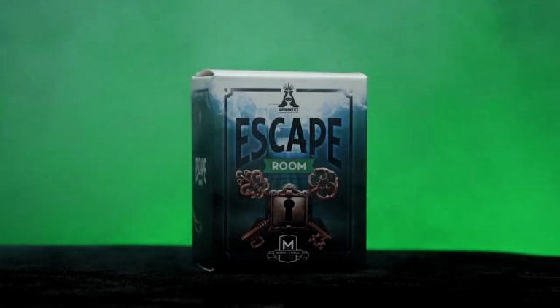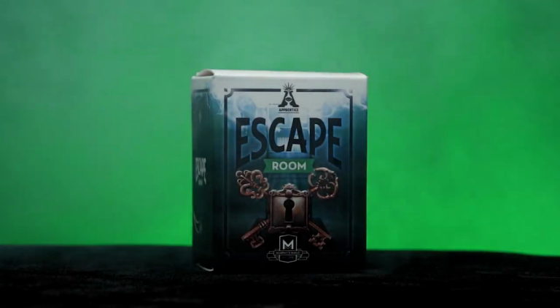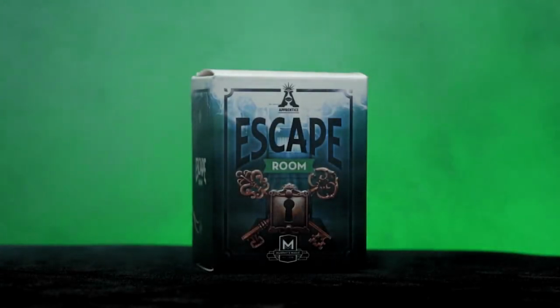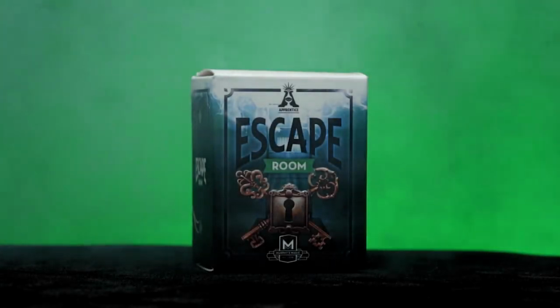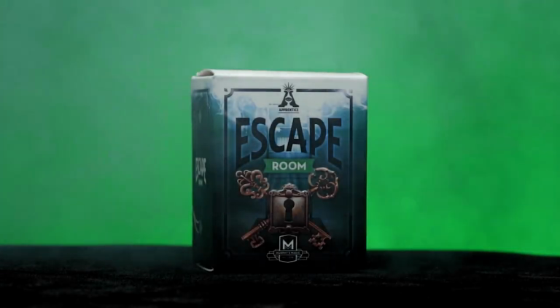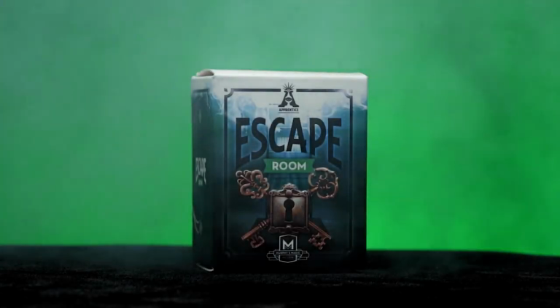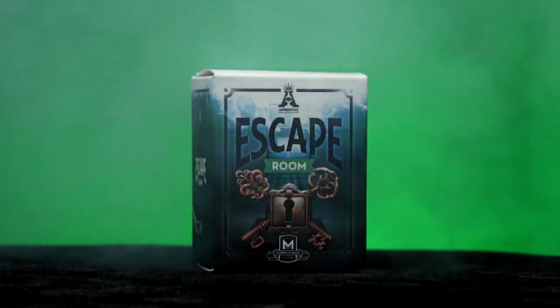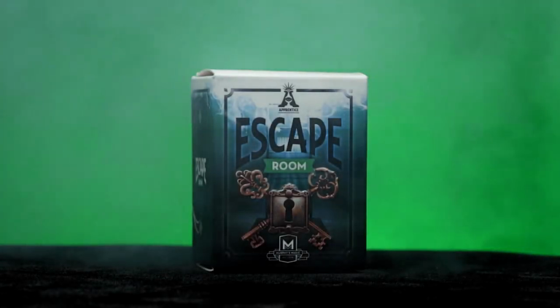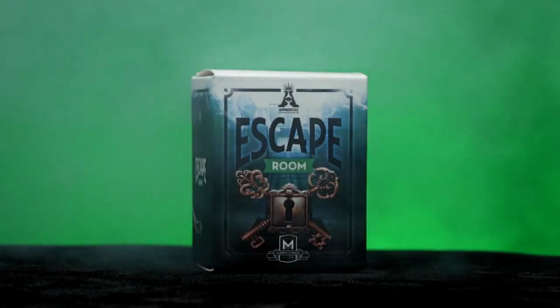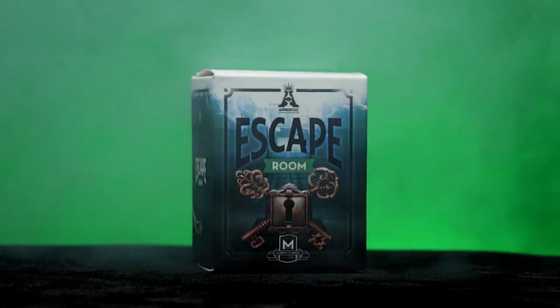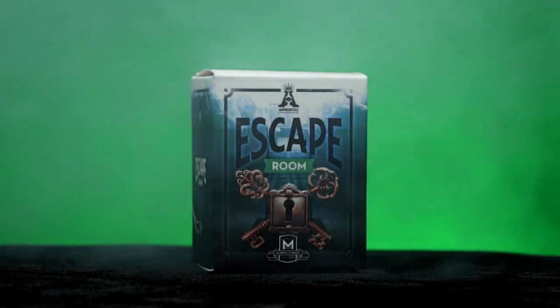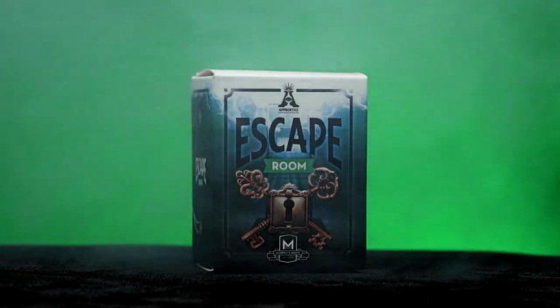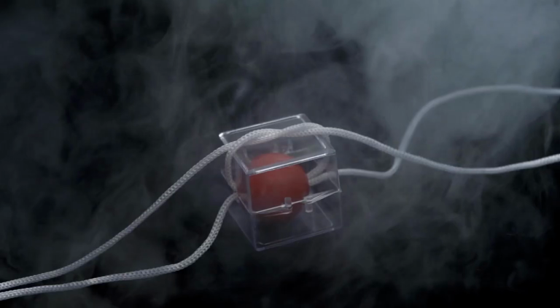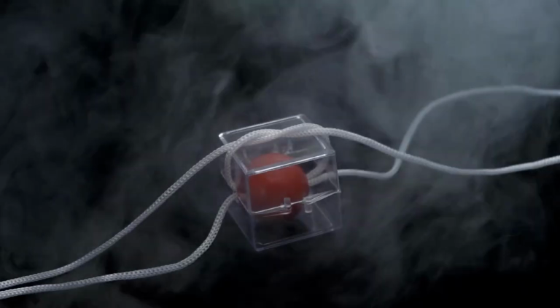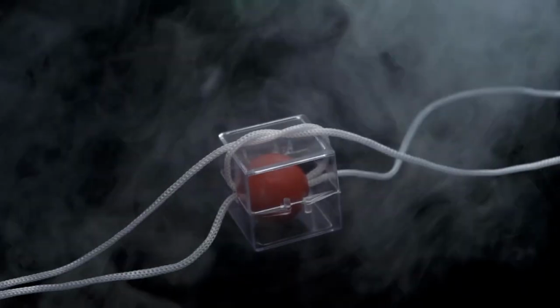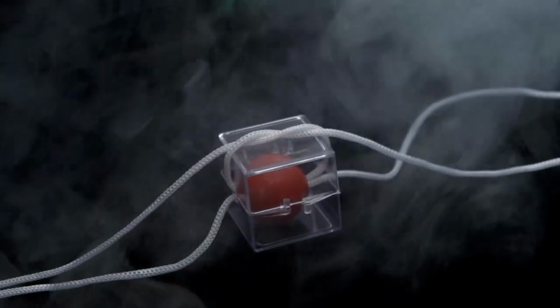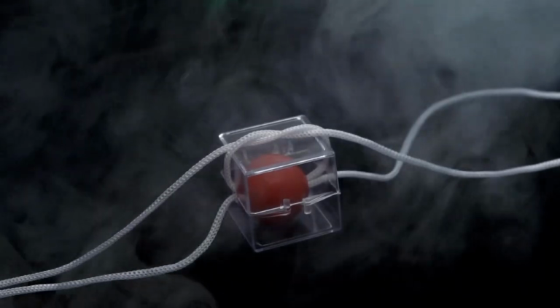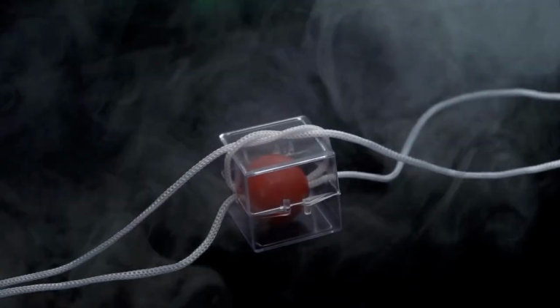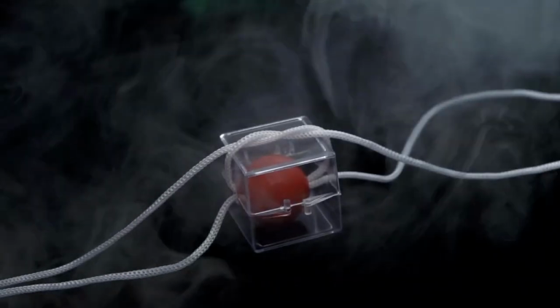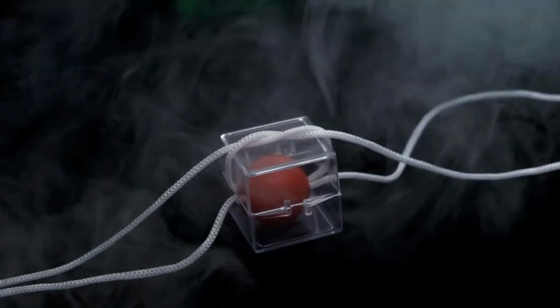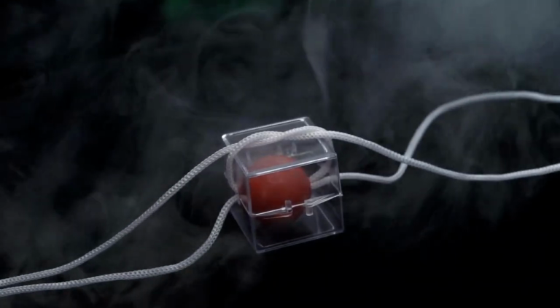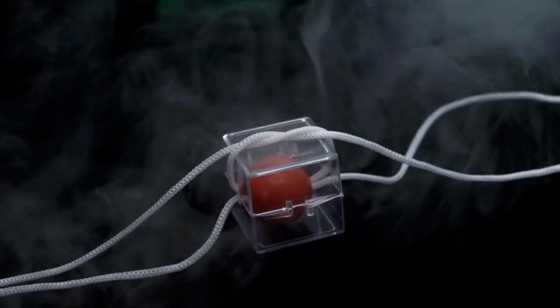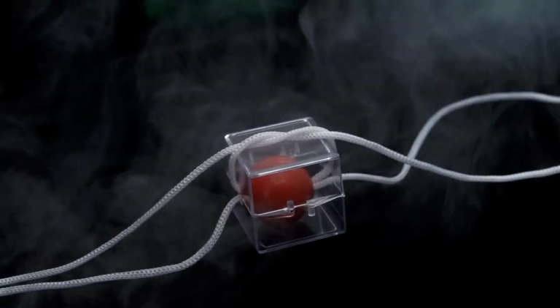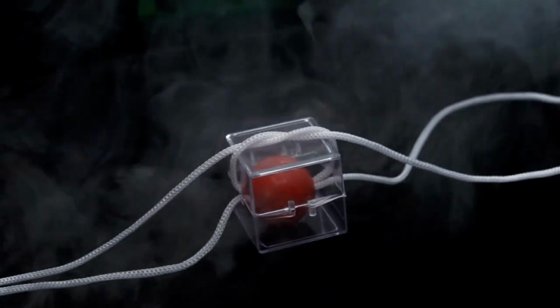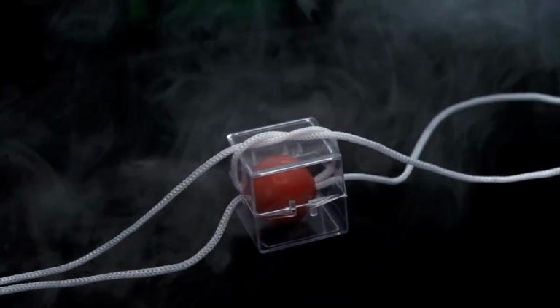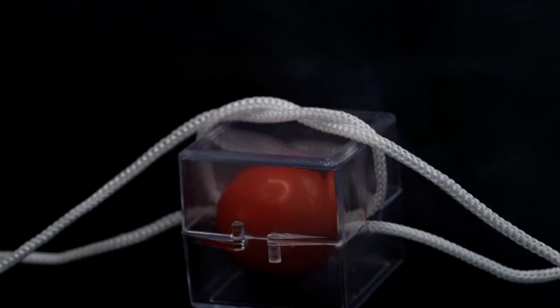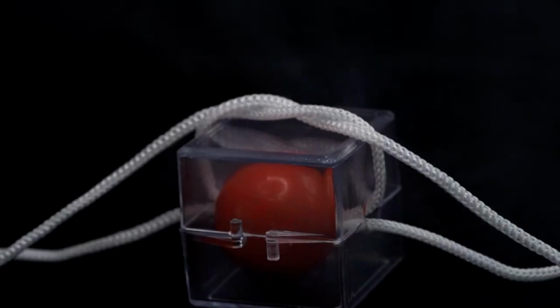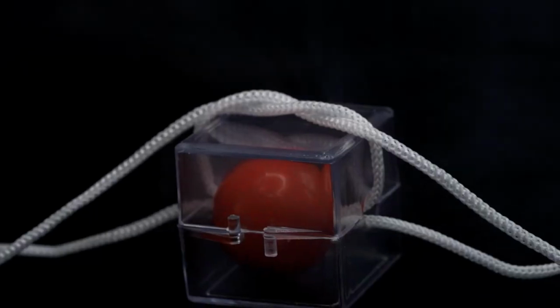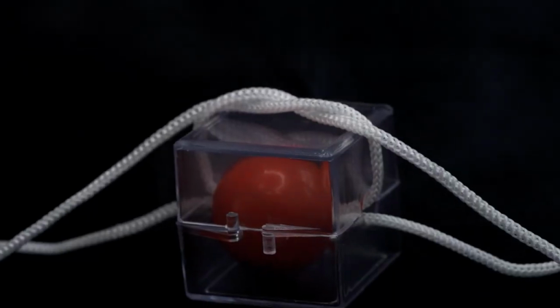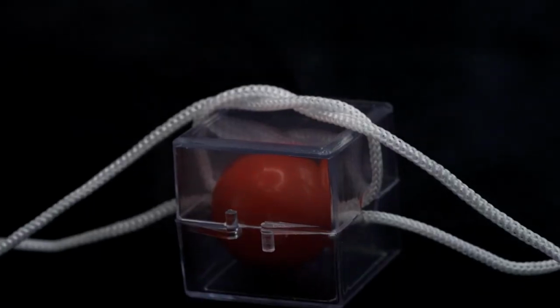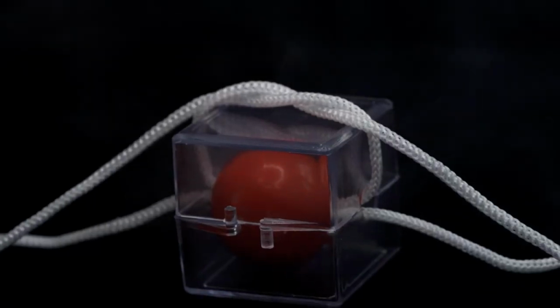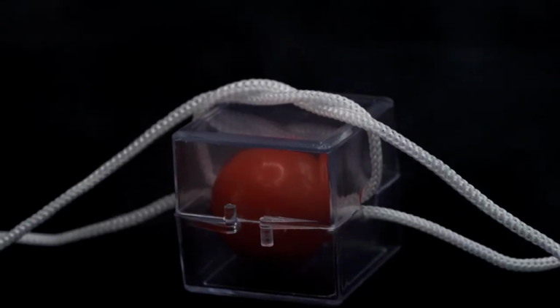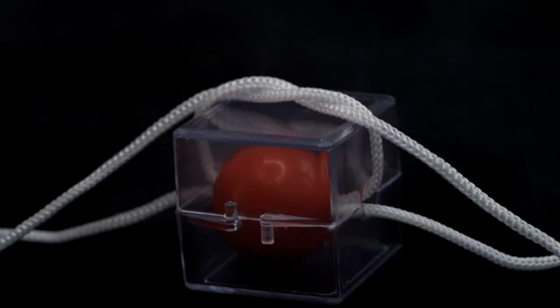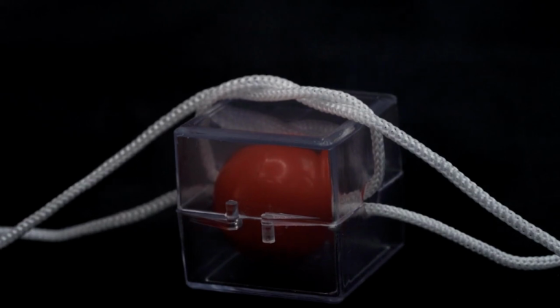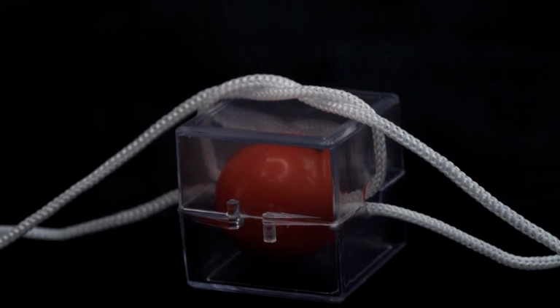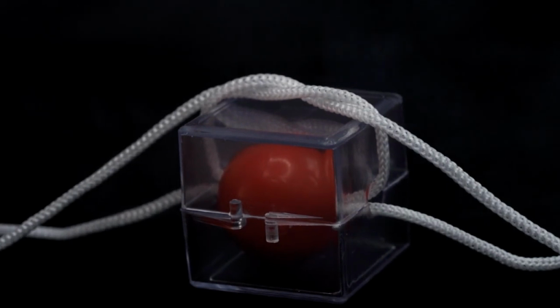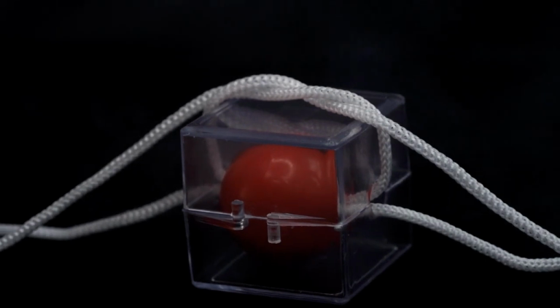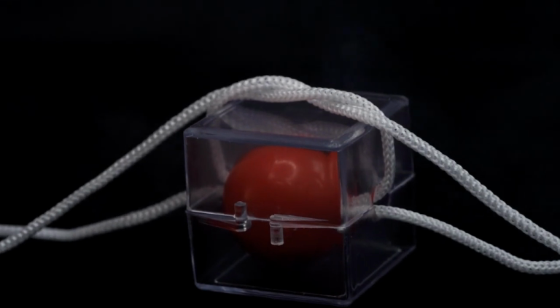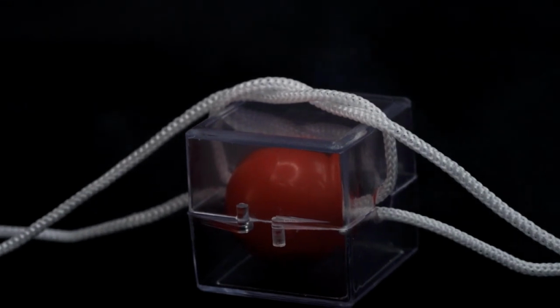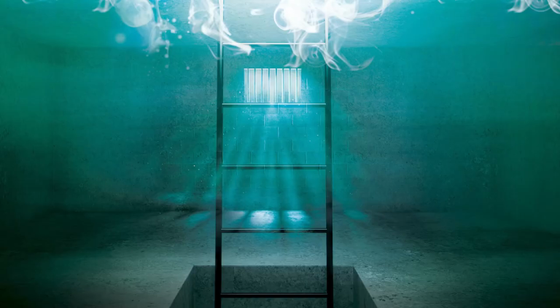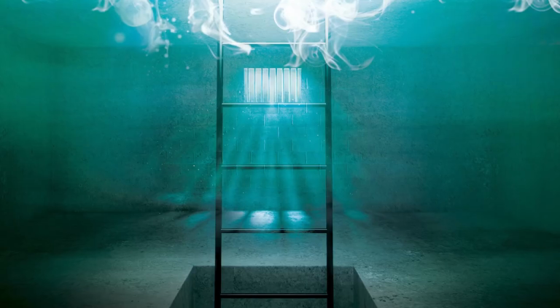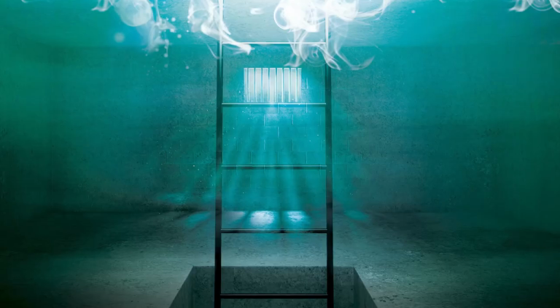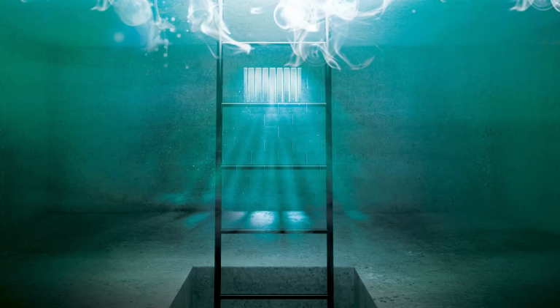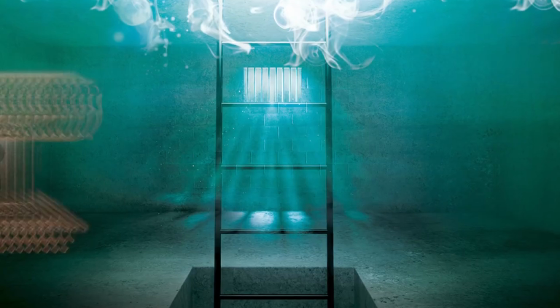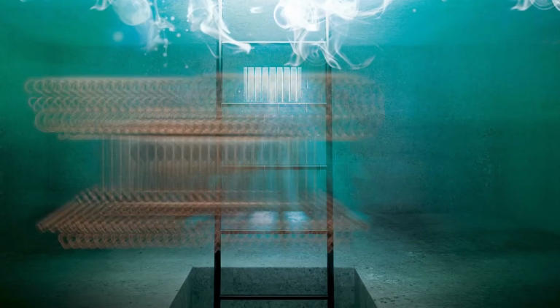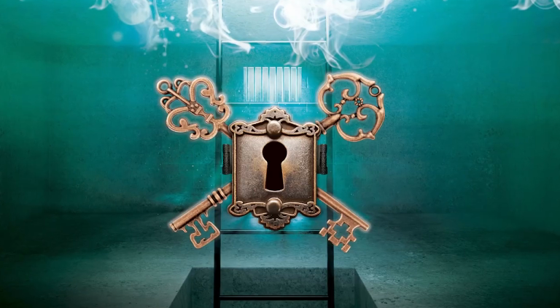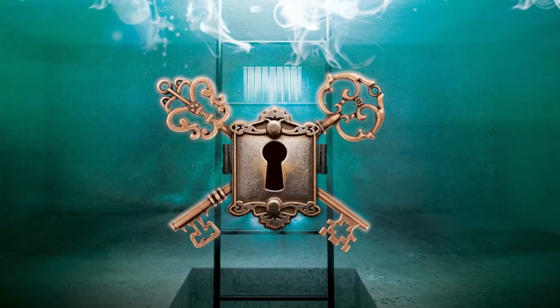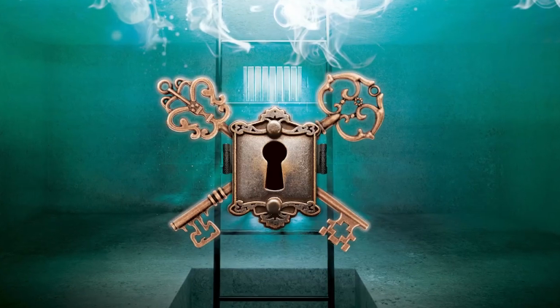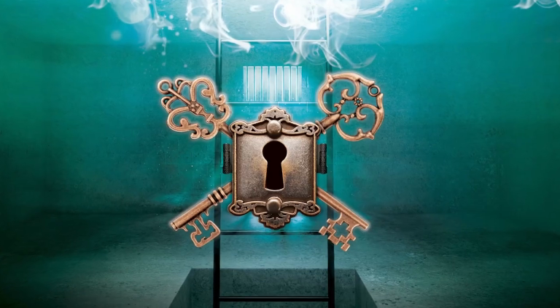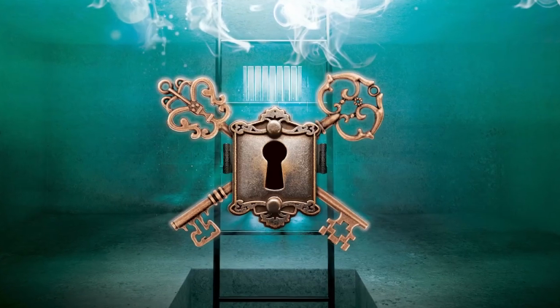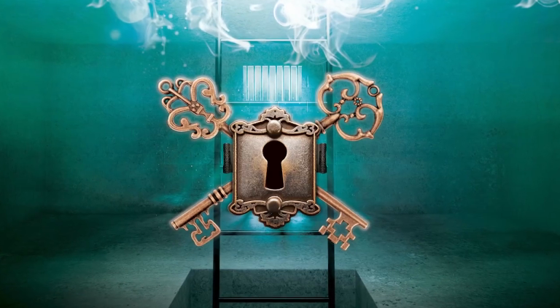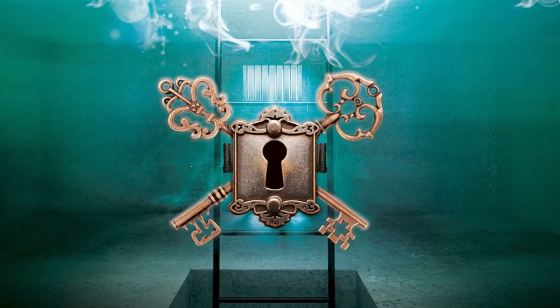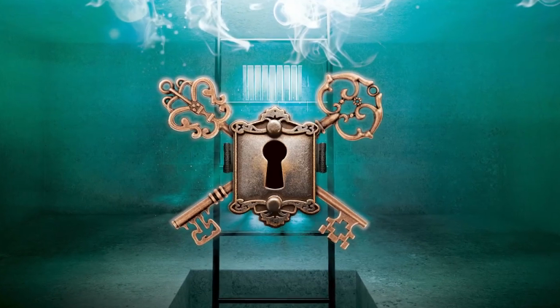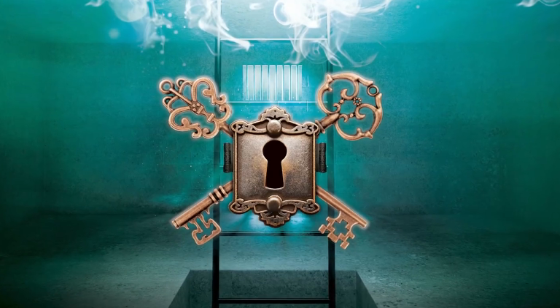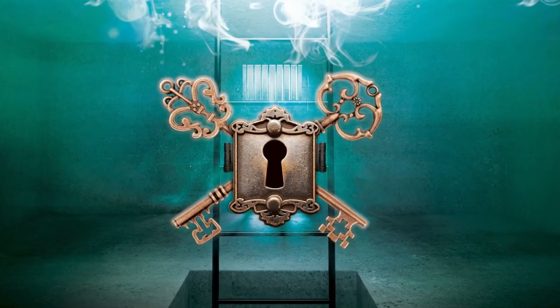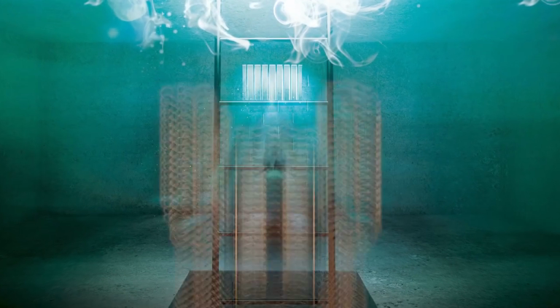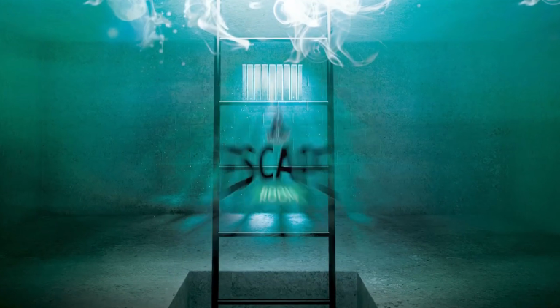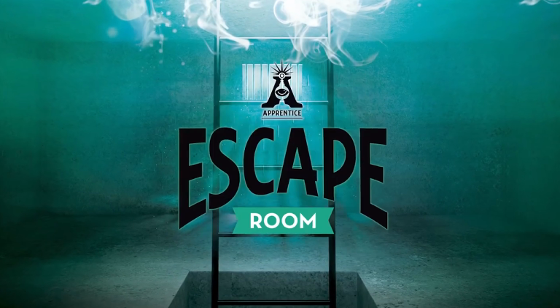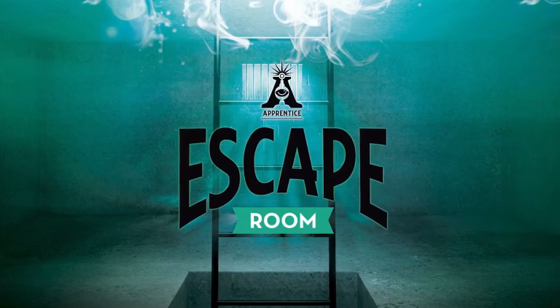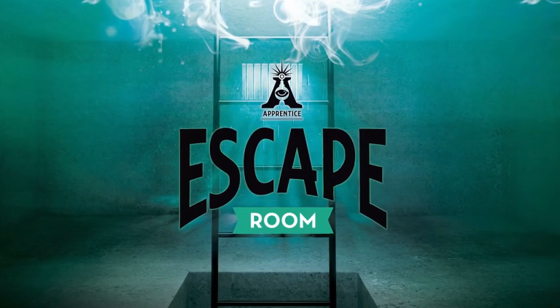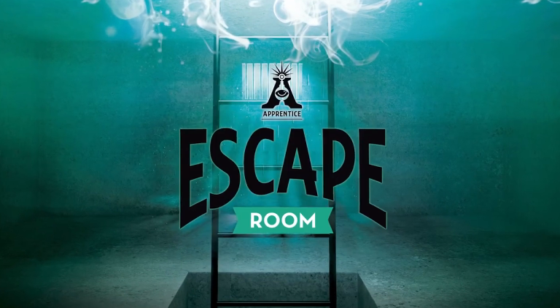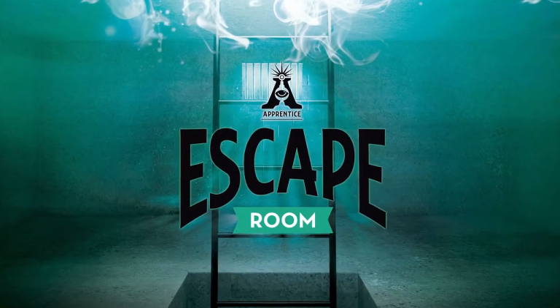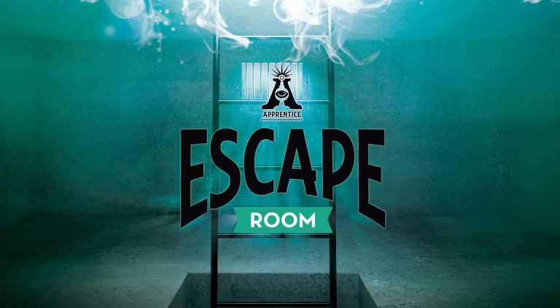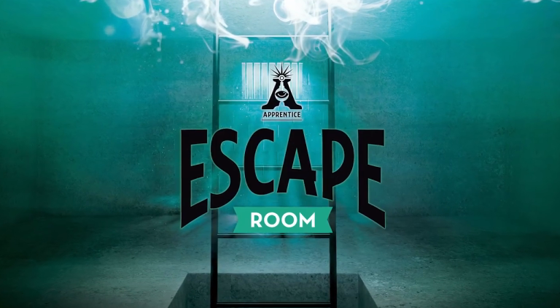Are you just getting started in magic and want to amaze your friends? Then you'll love Escape Room.